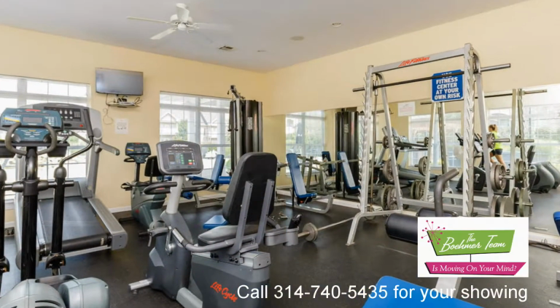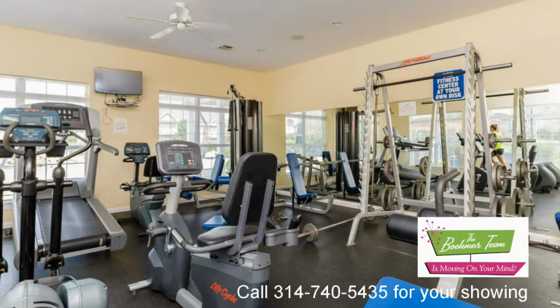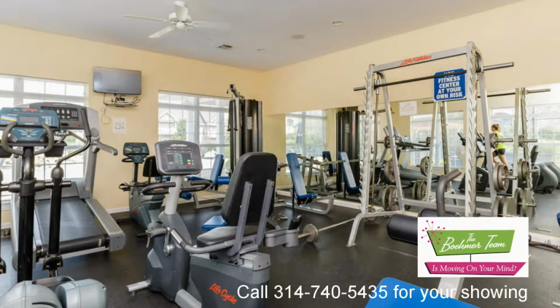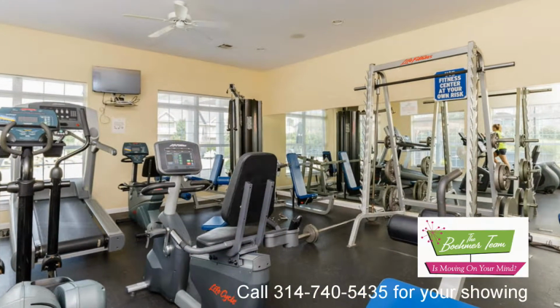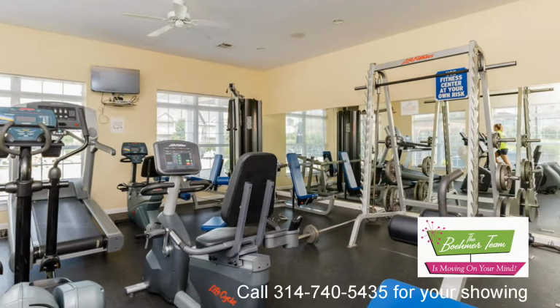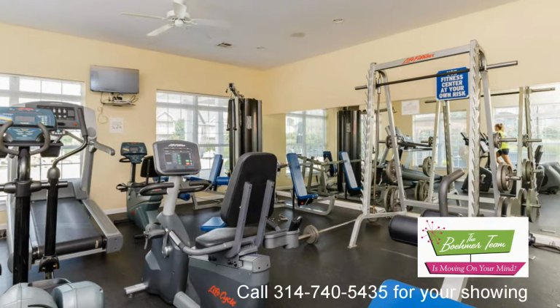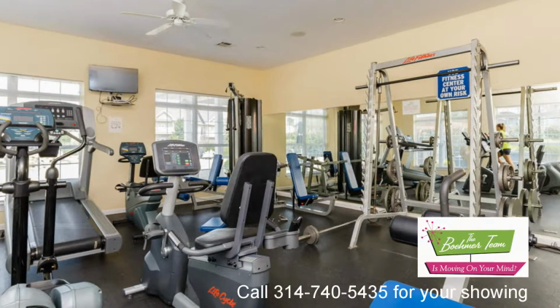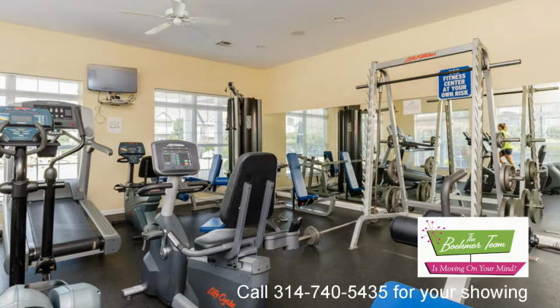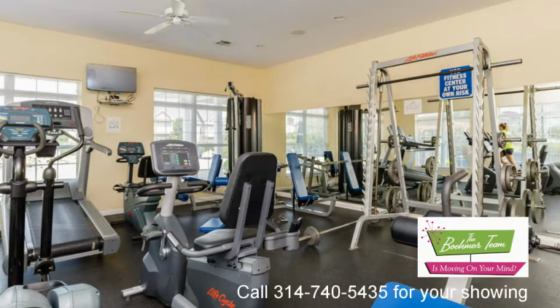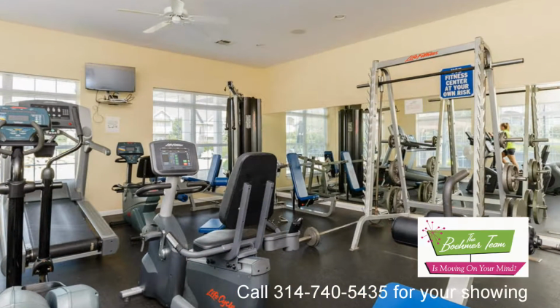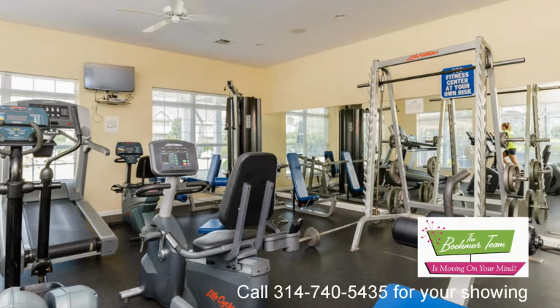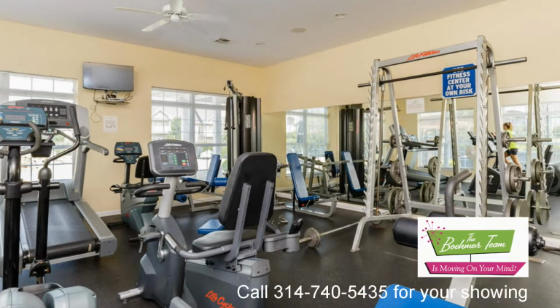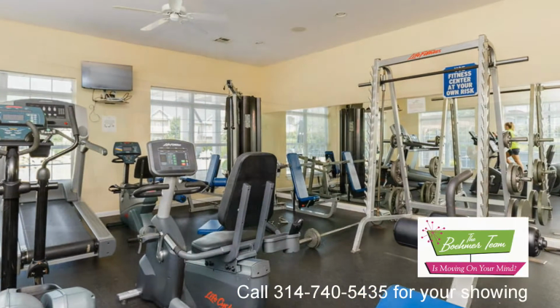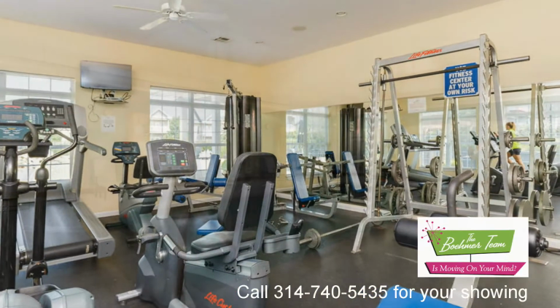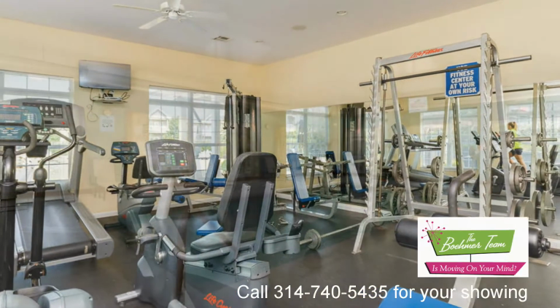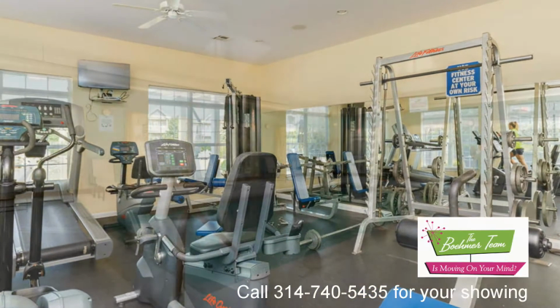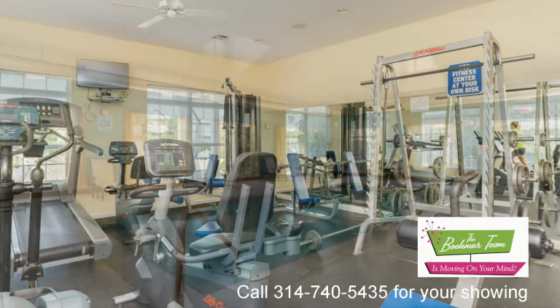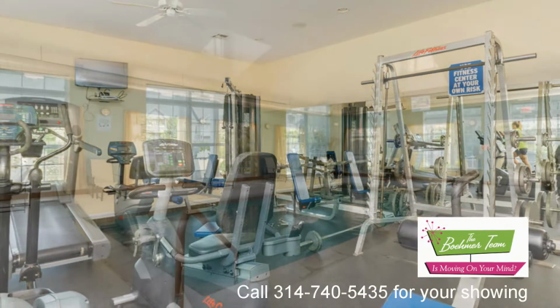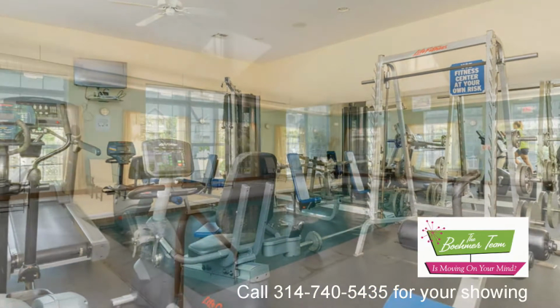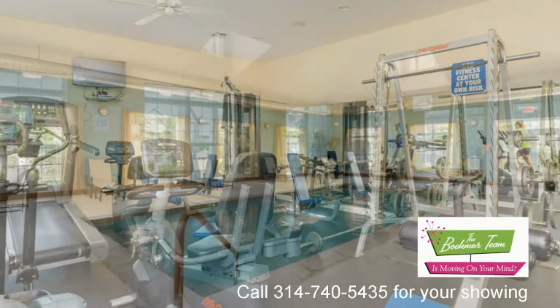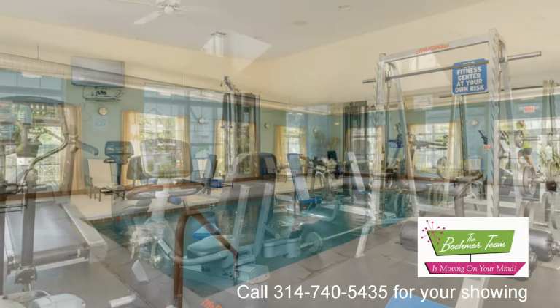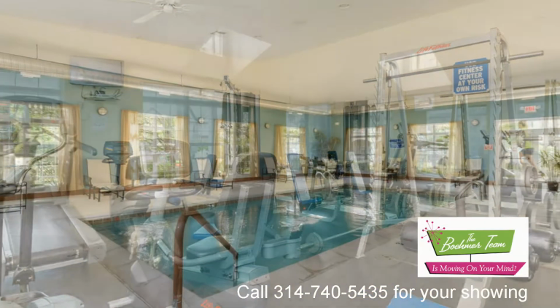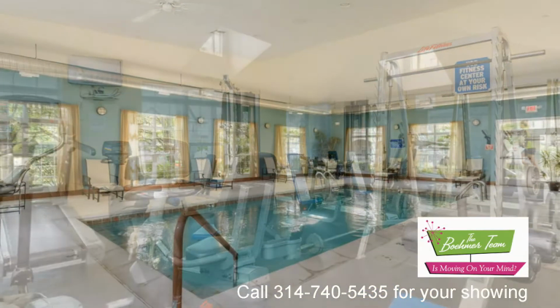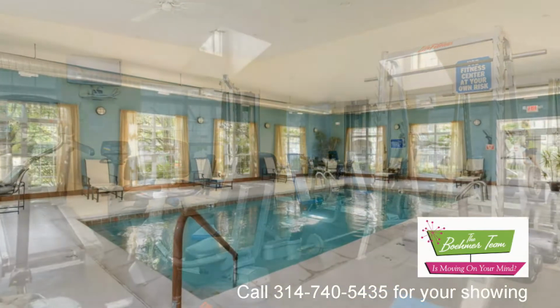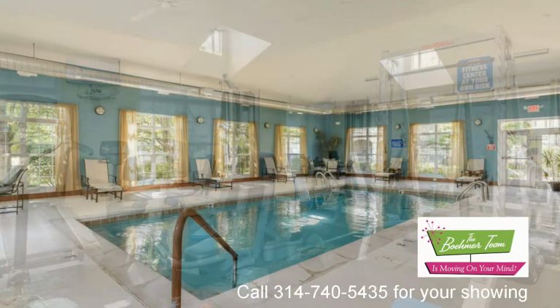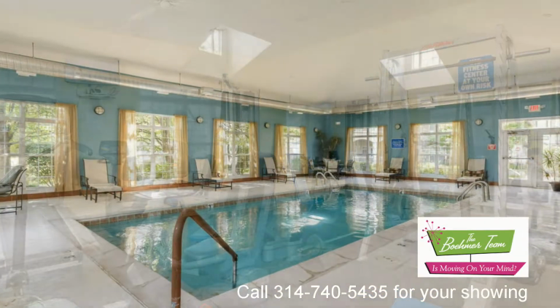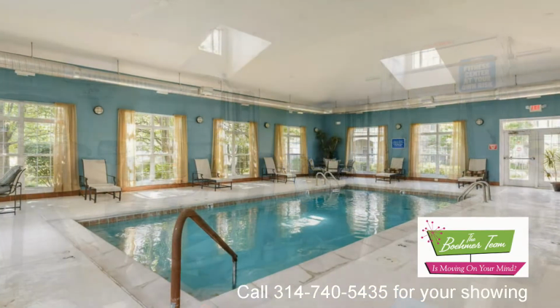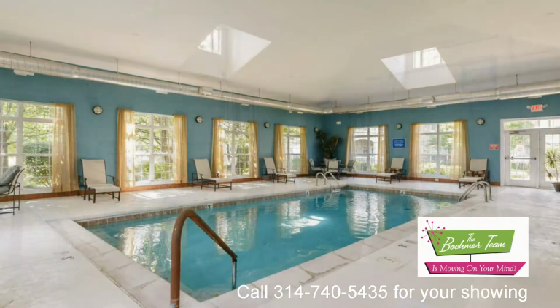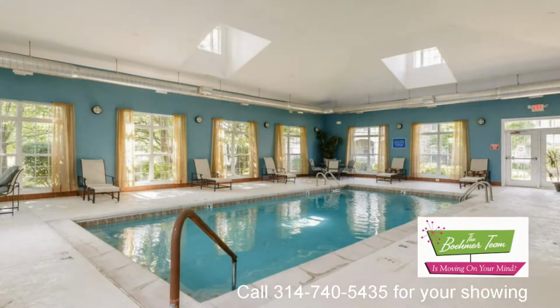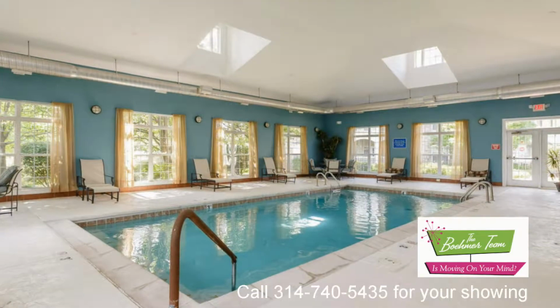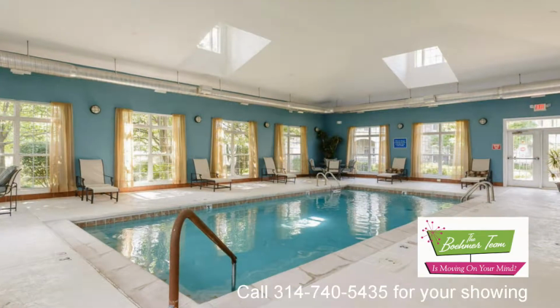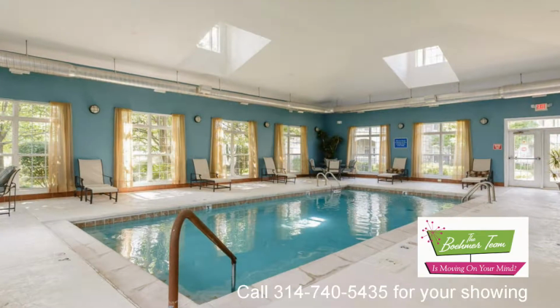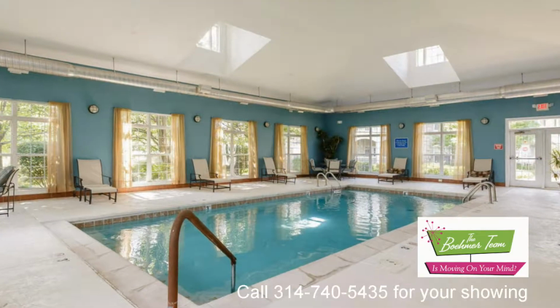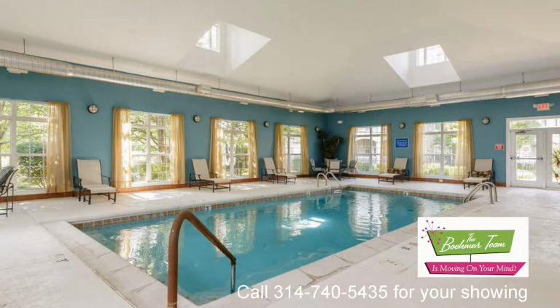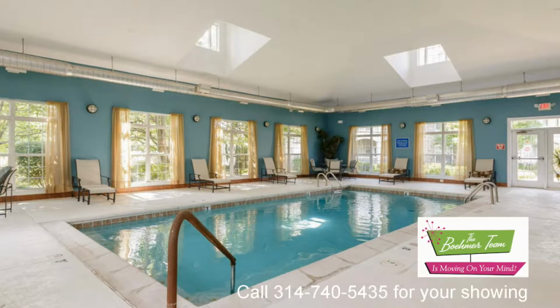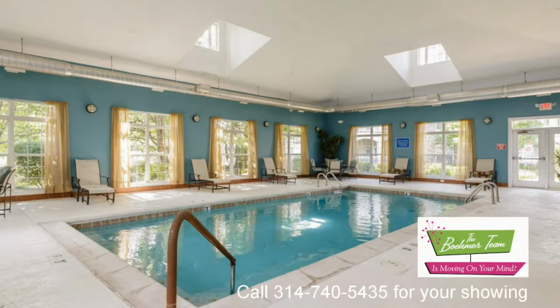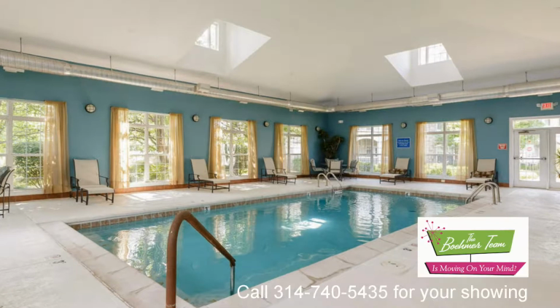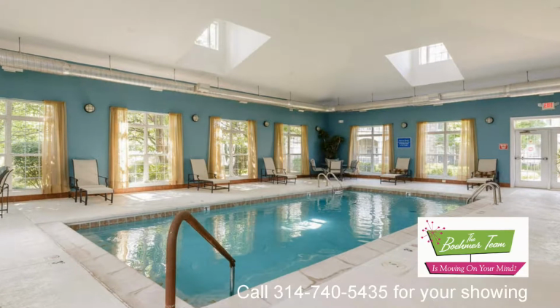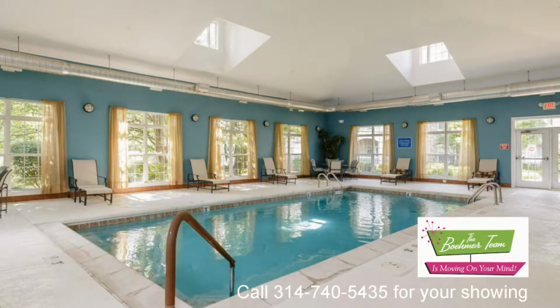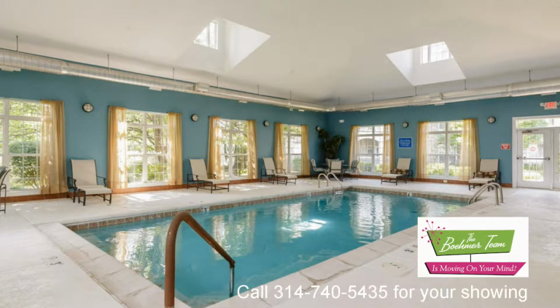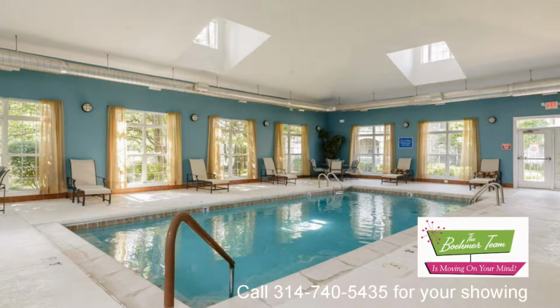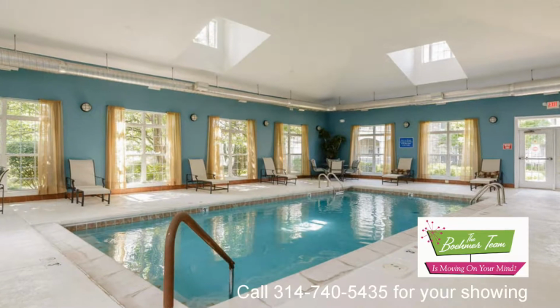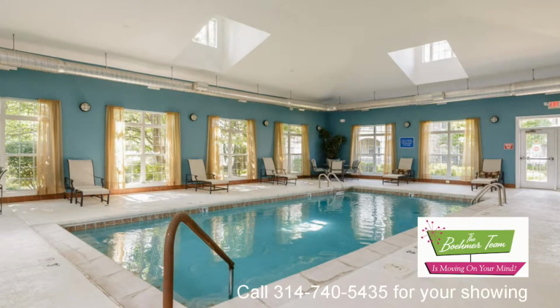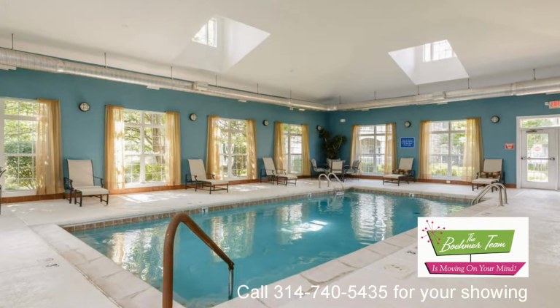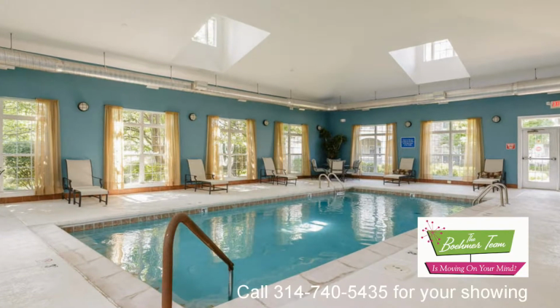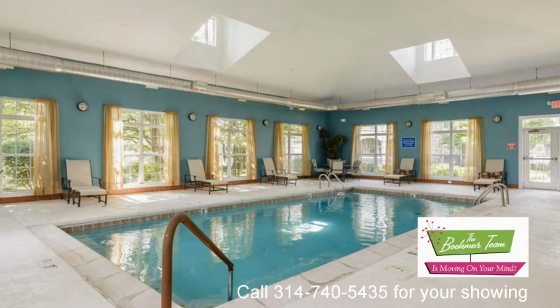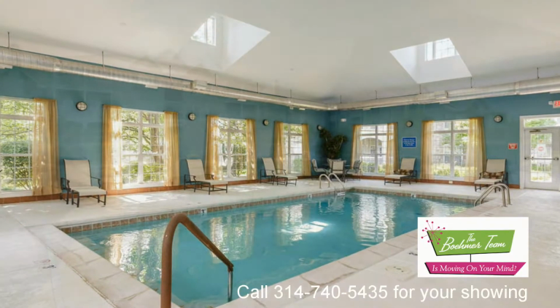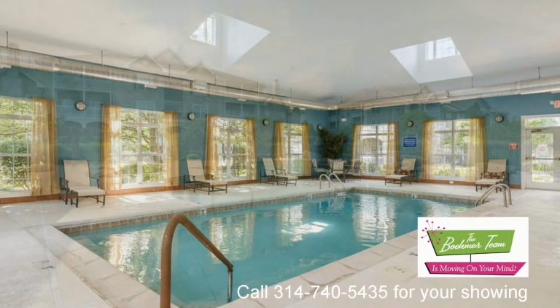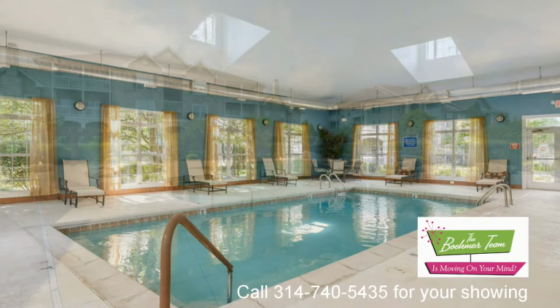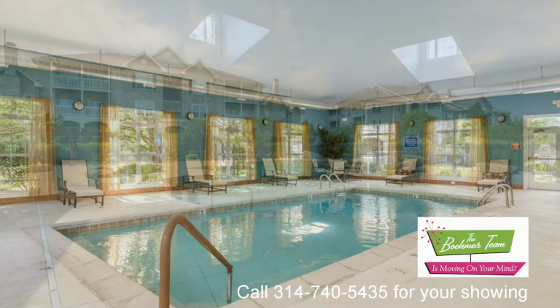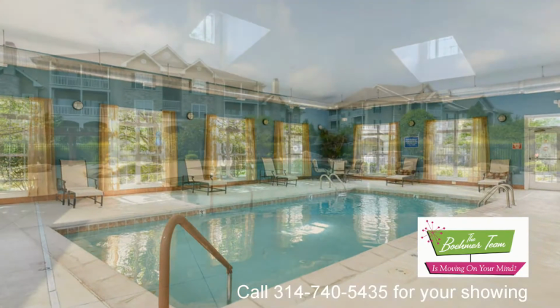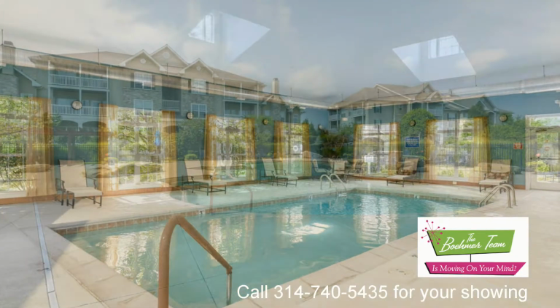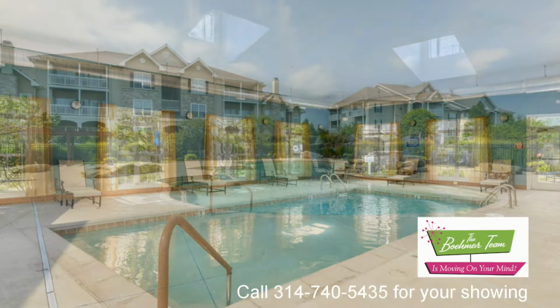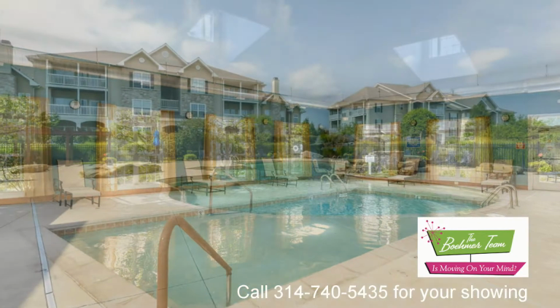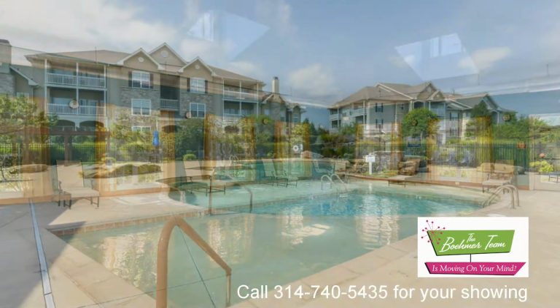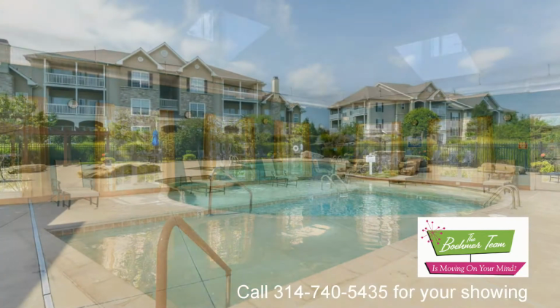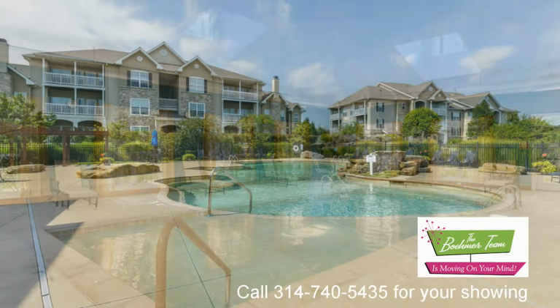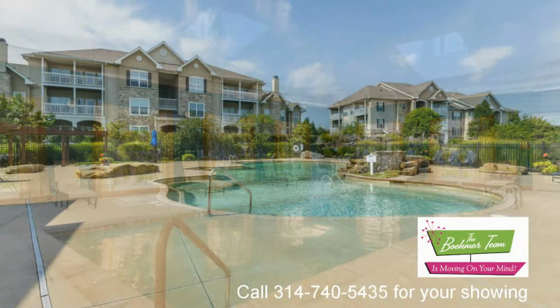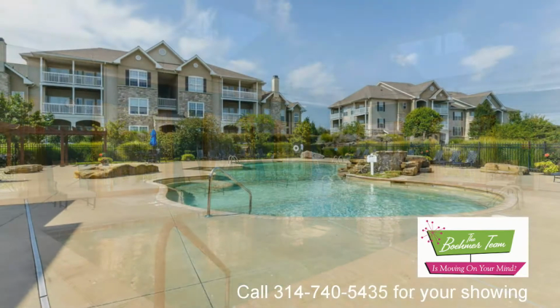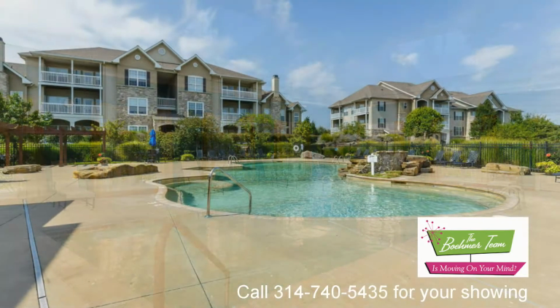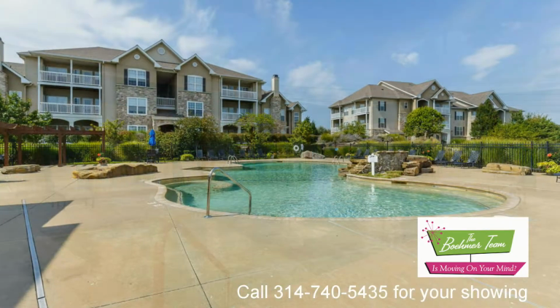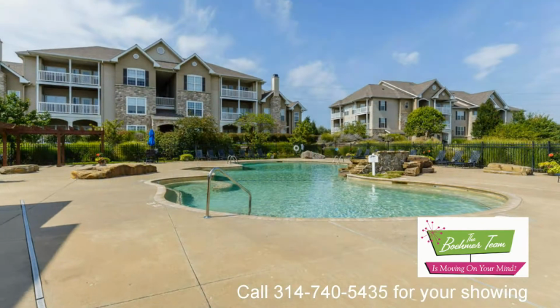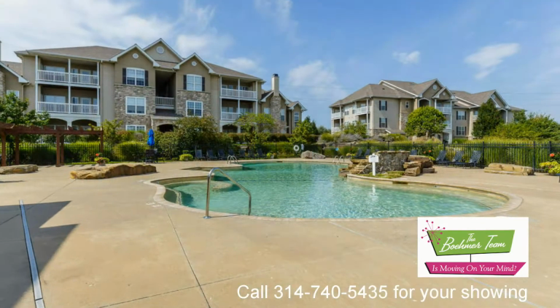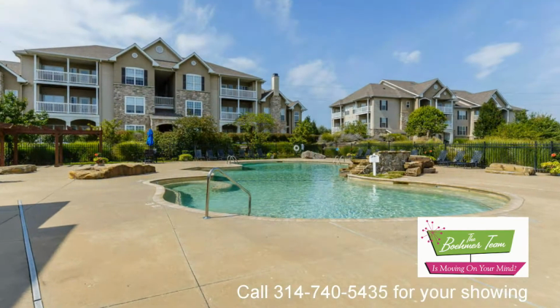Amenities include indoor-outdoor pool, tennis, media room, business center, clubhouse, walking trails, and more. Call for your showing today.